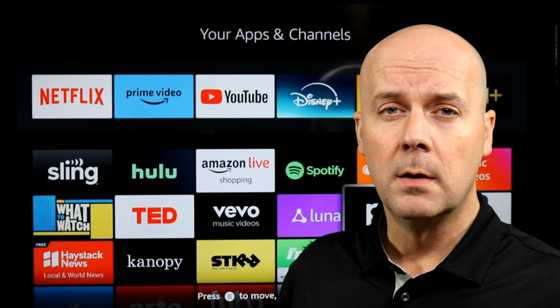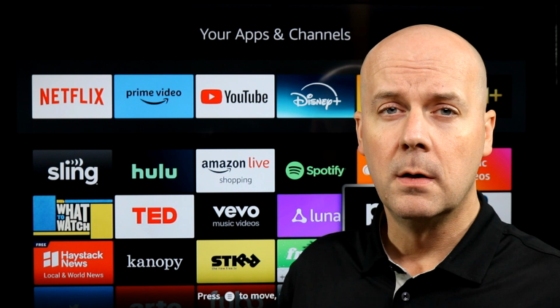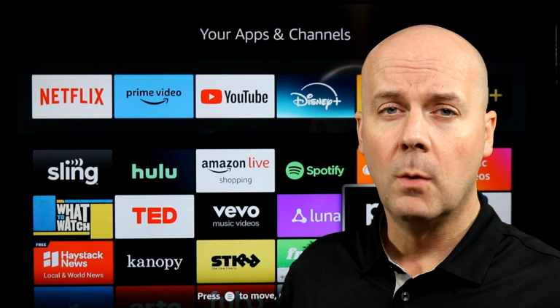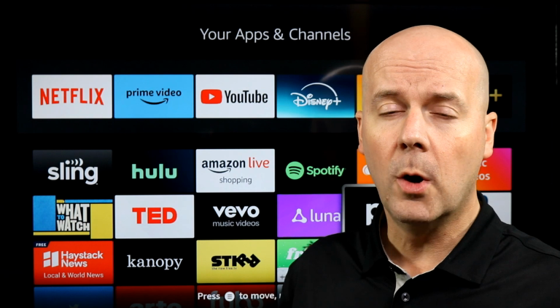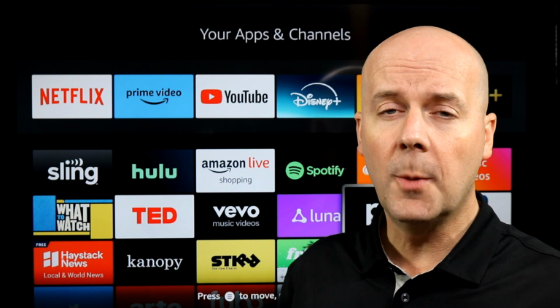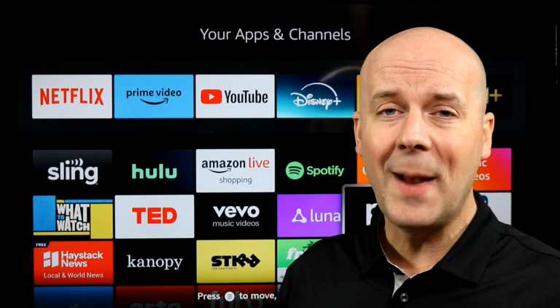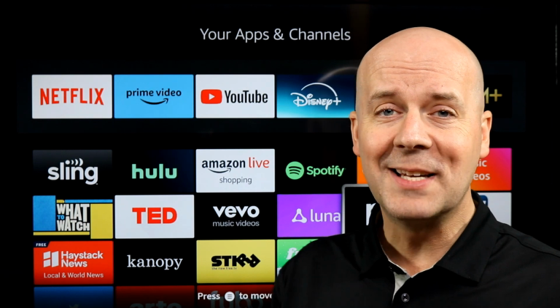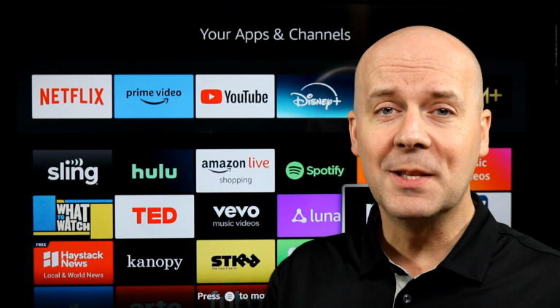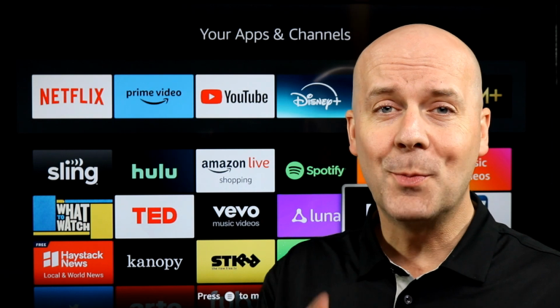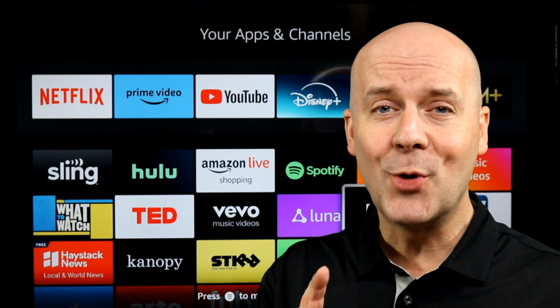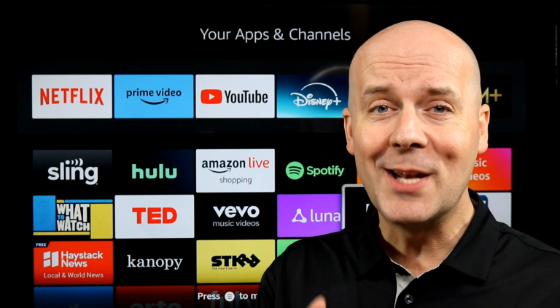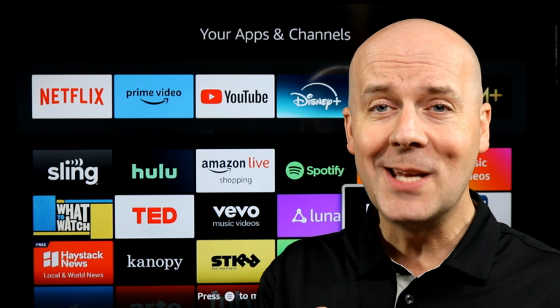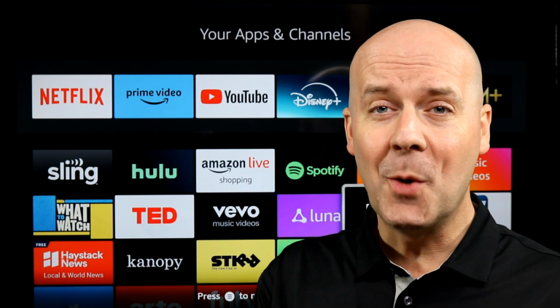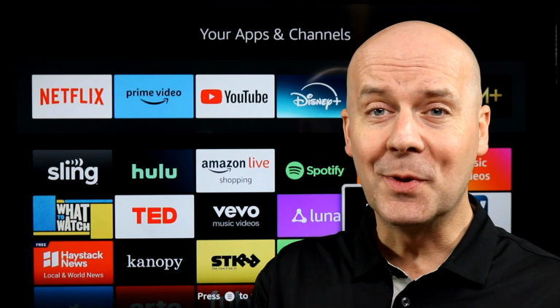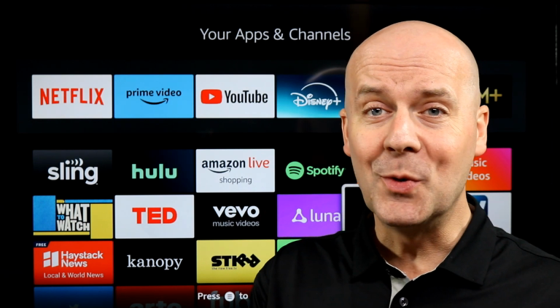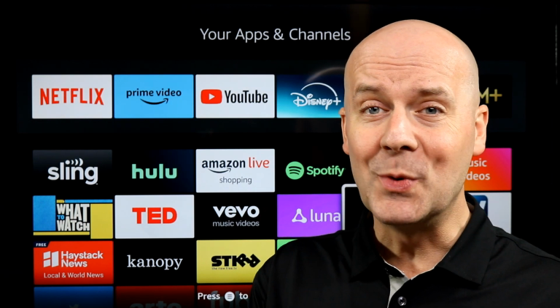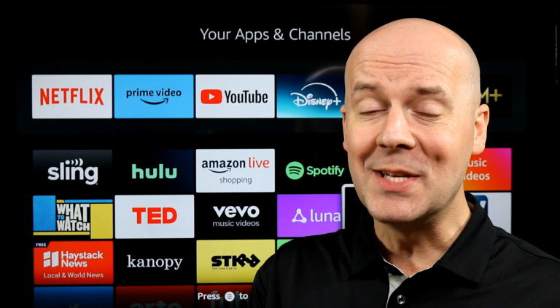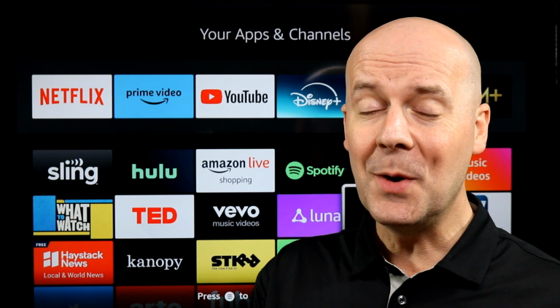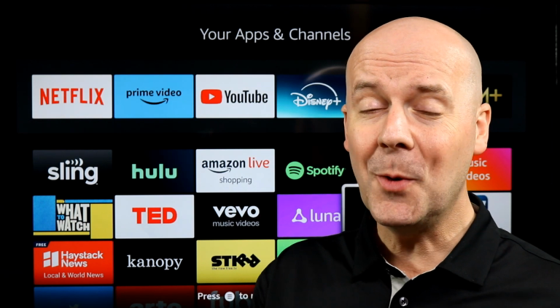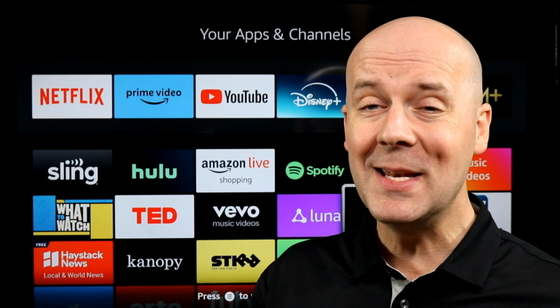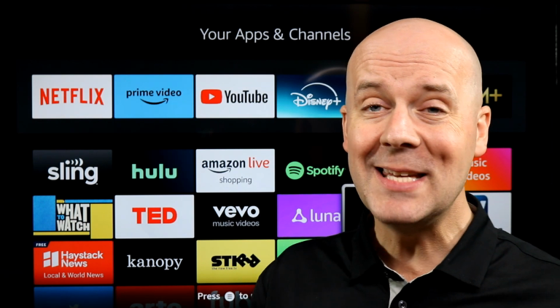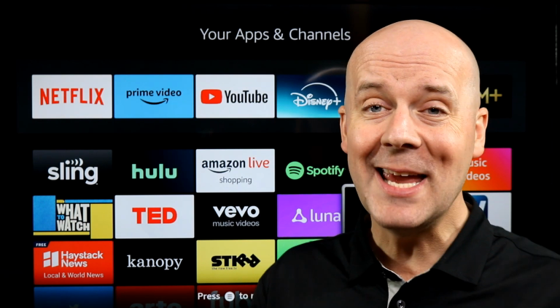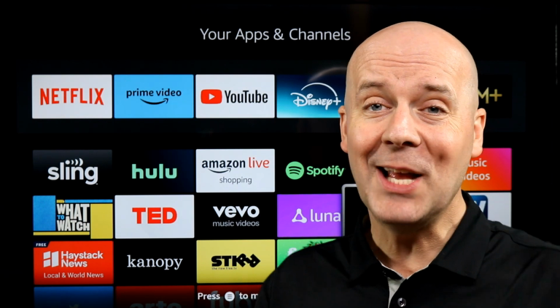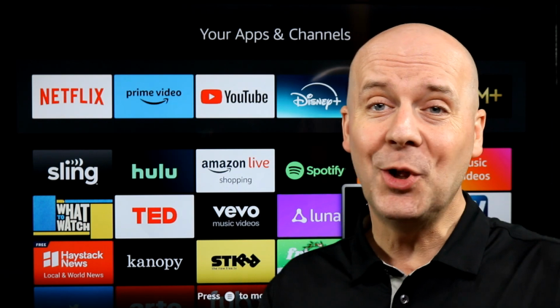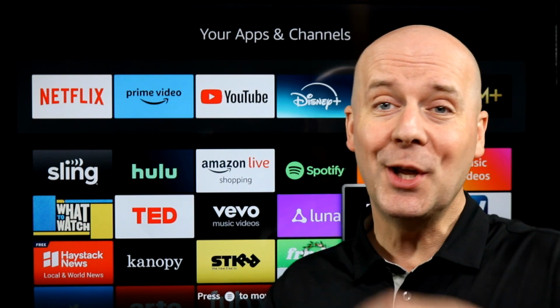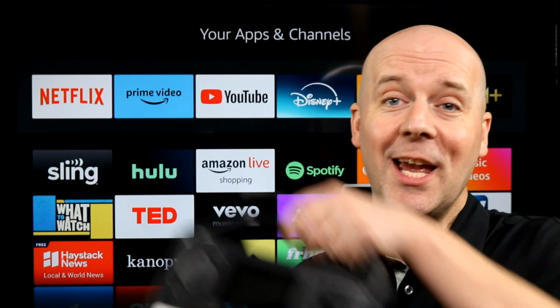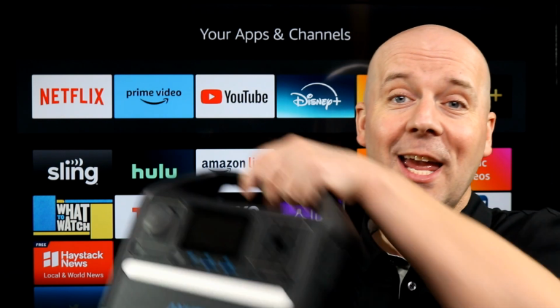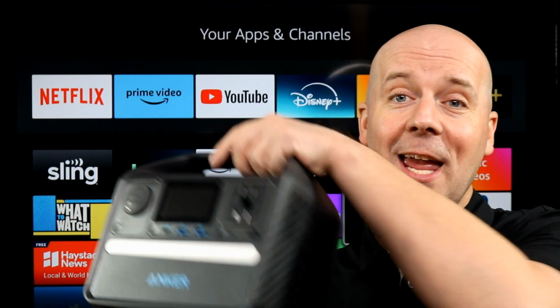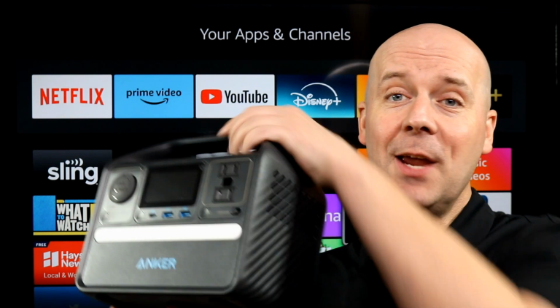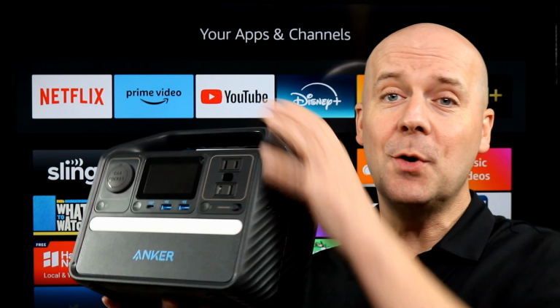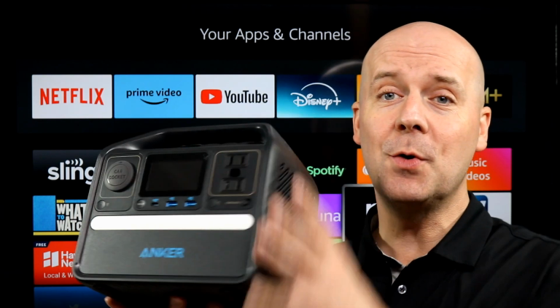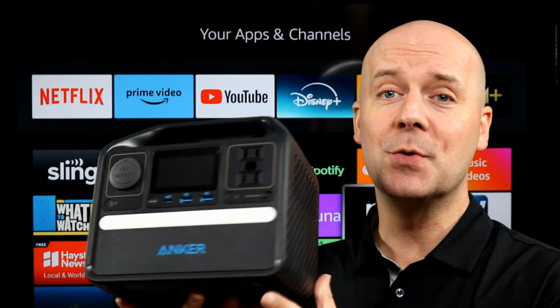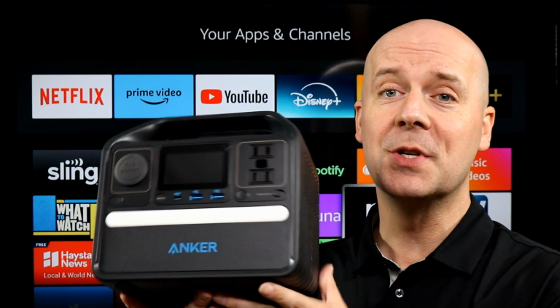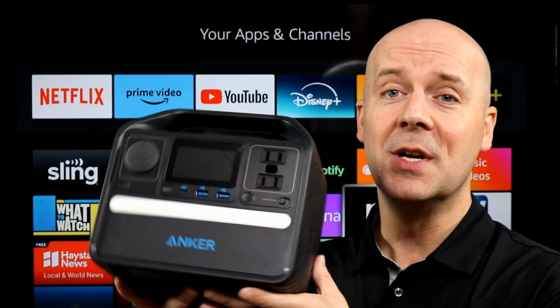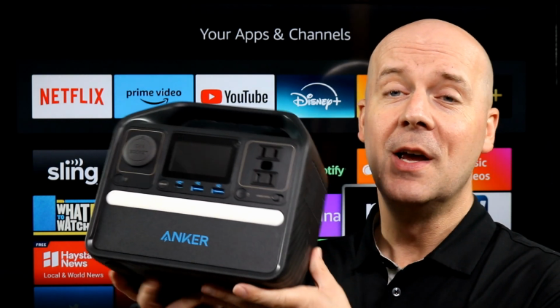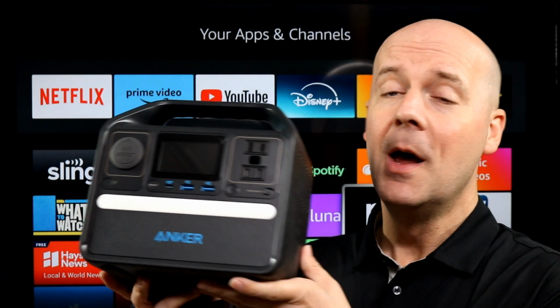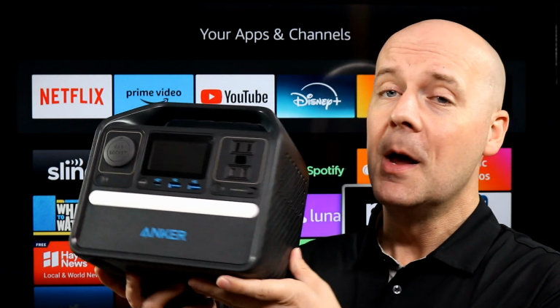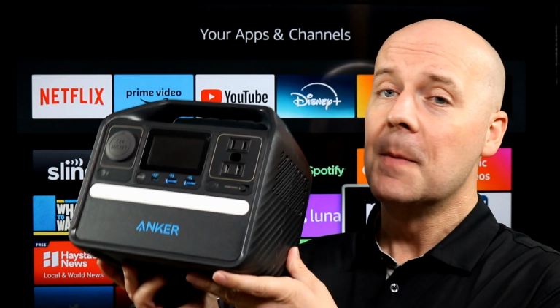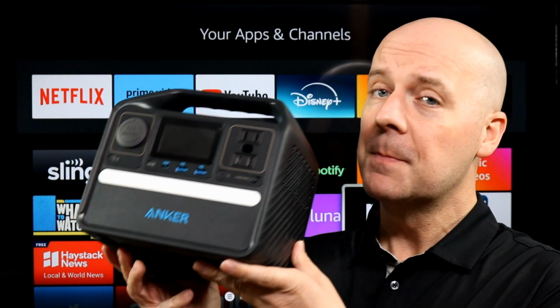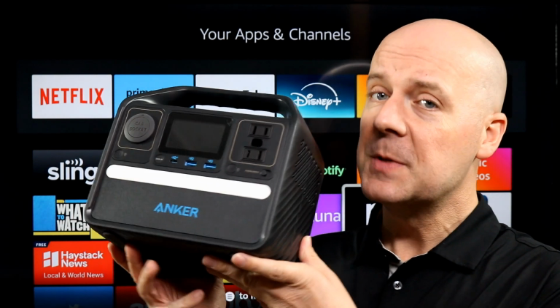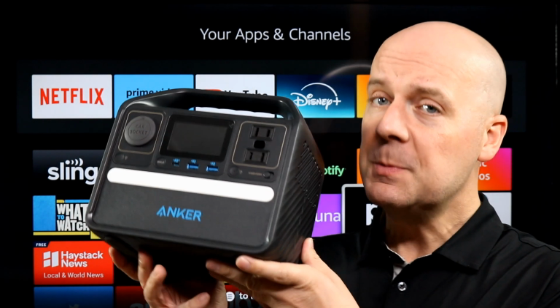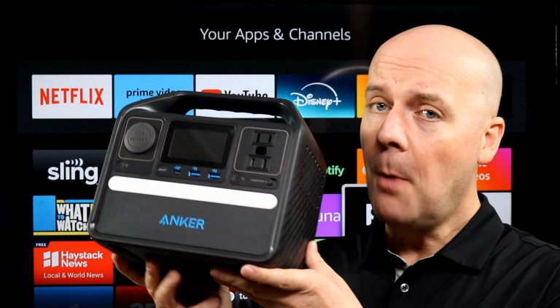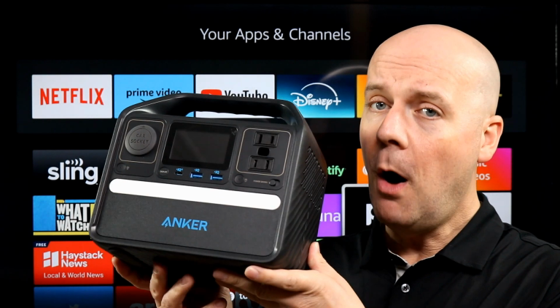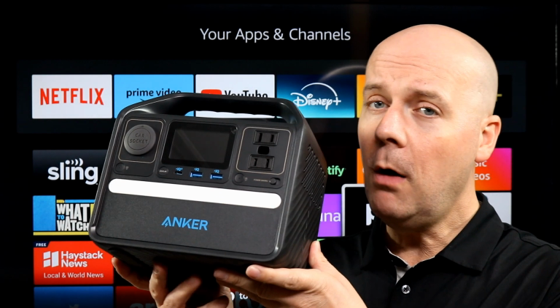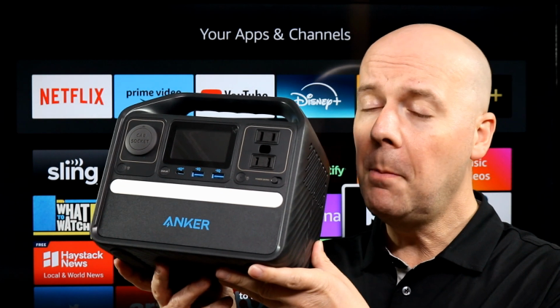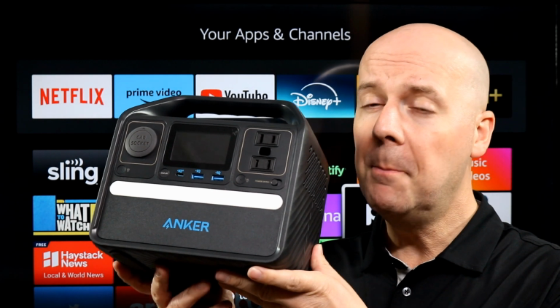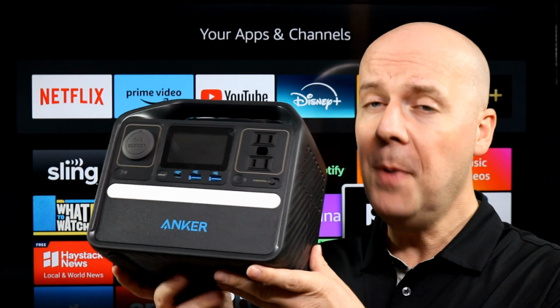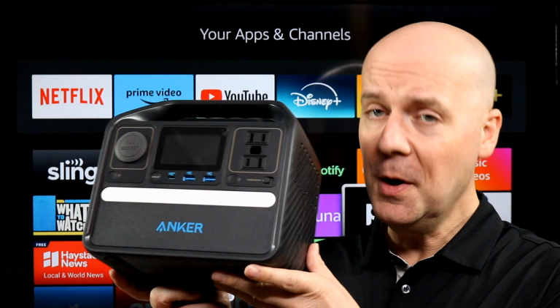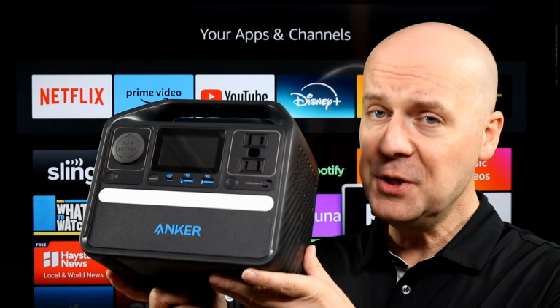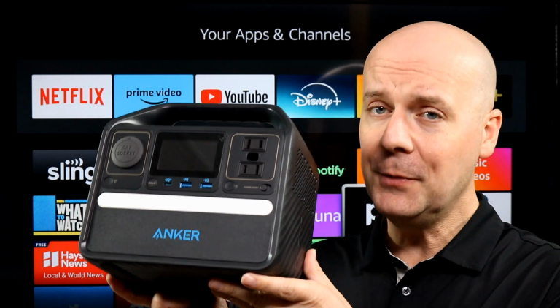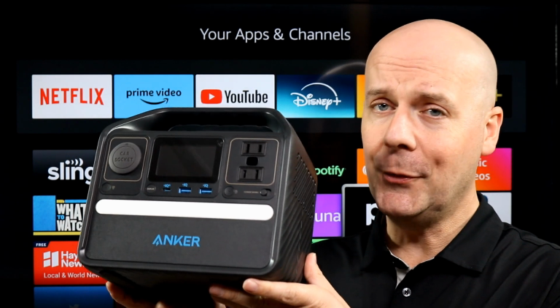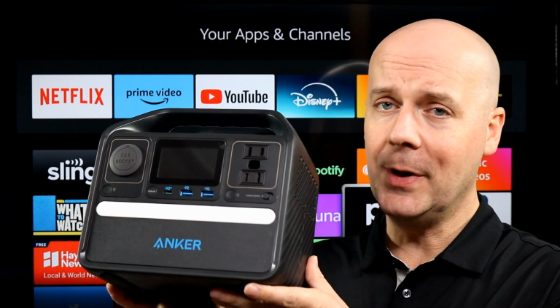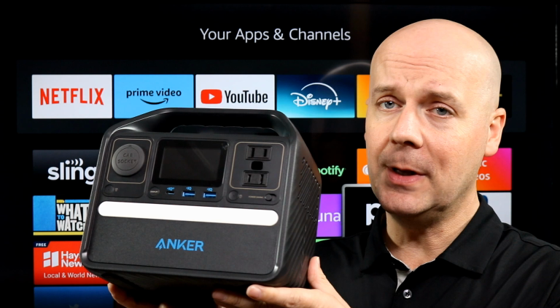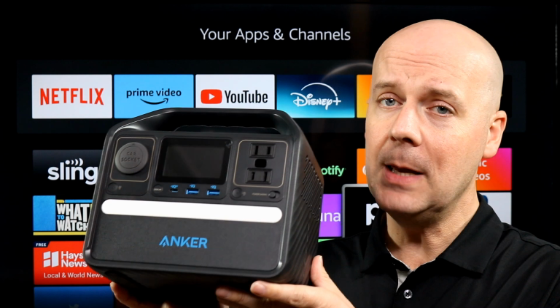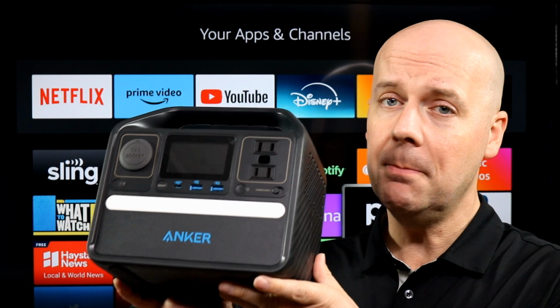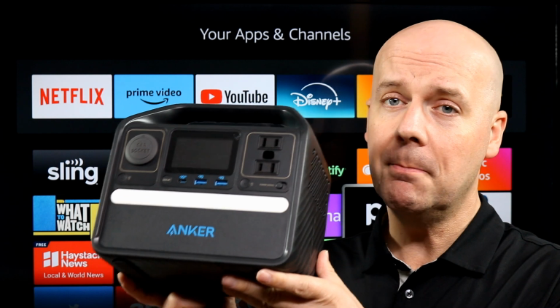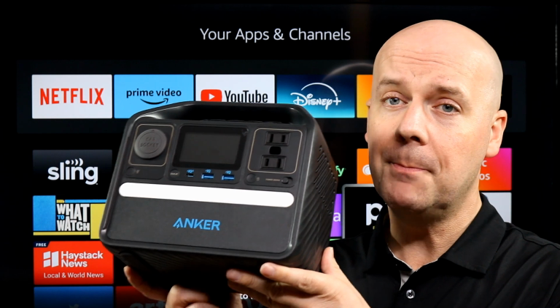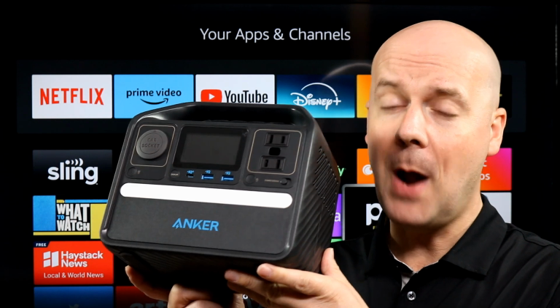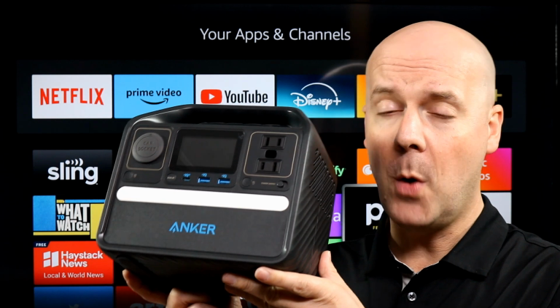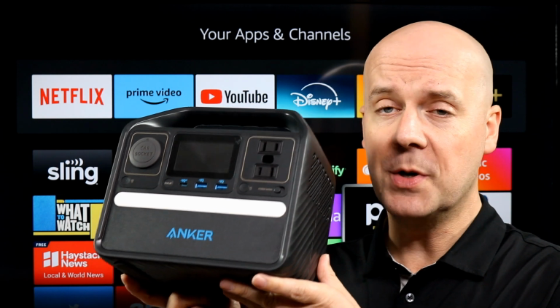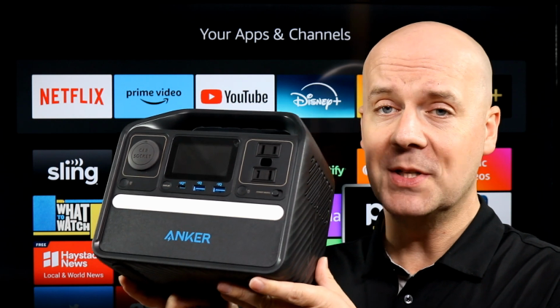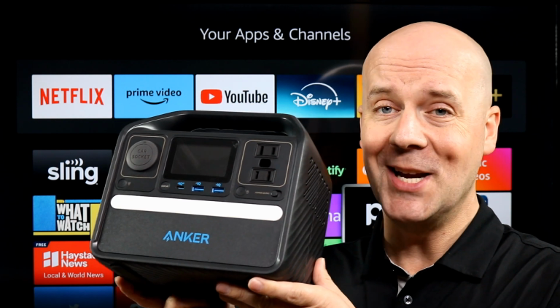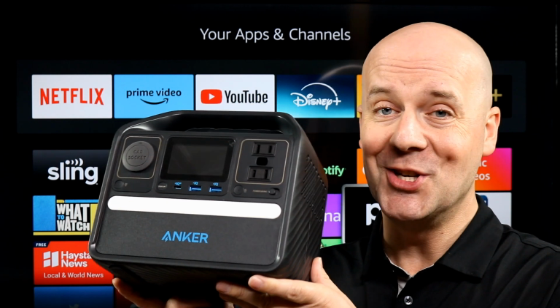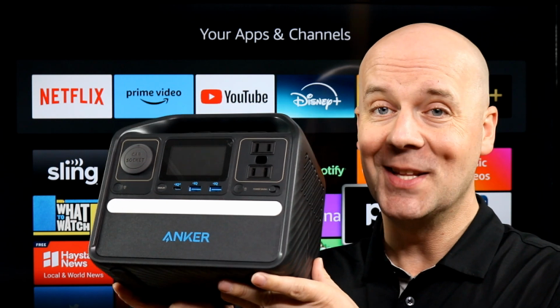Welcome back to The Breakdown with Loop. Today we're going to be taking a look at Anker's small, budget-friendly power station.